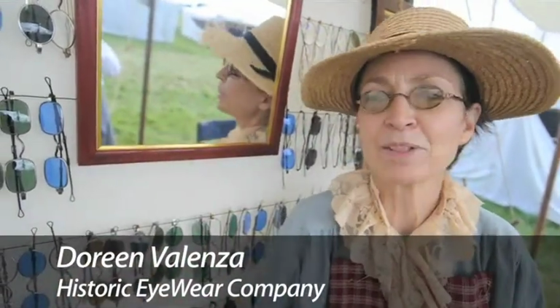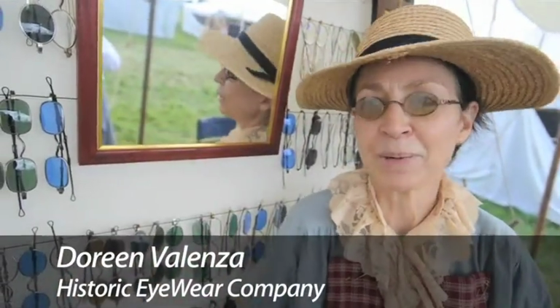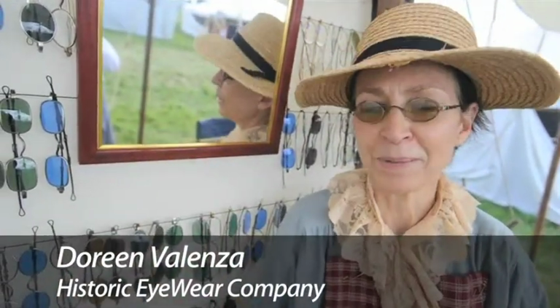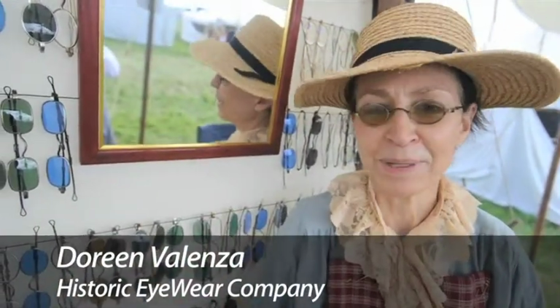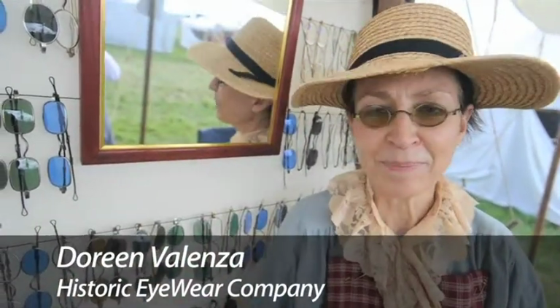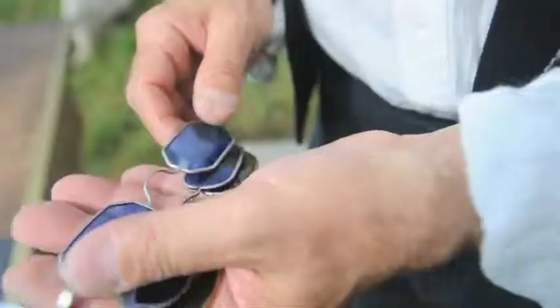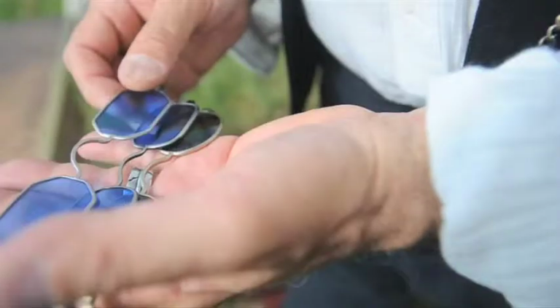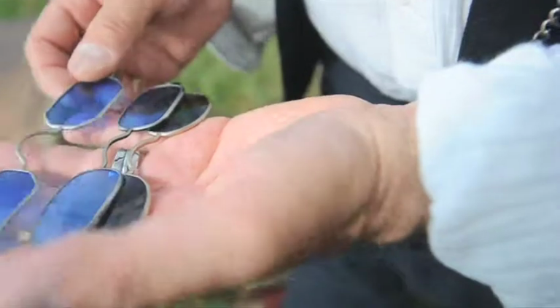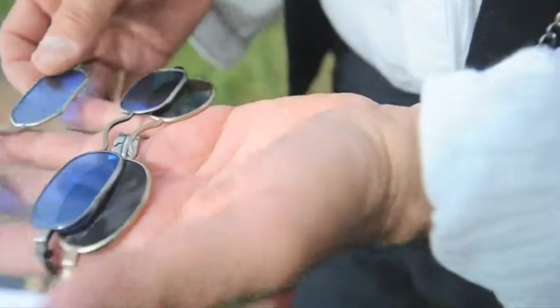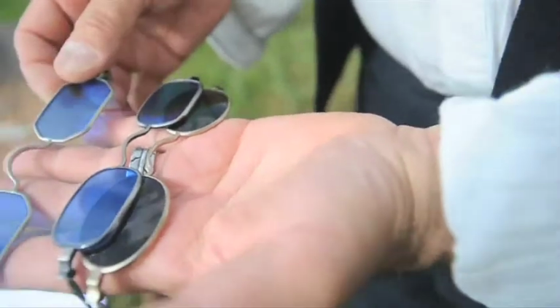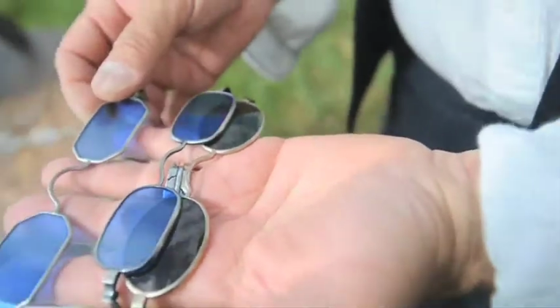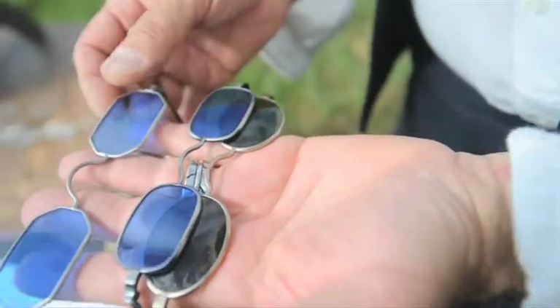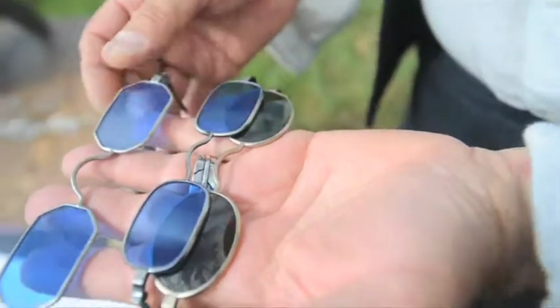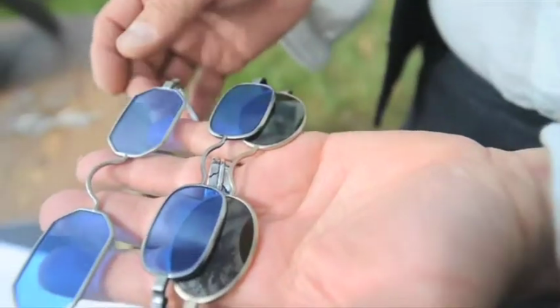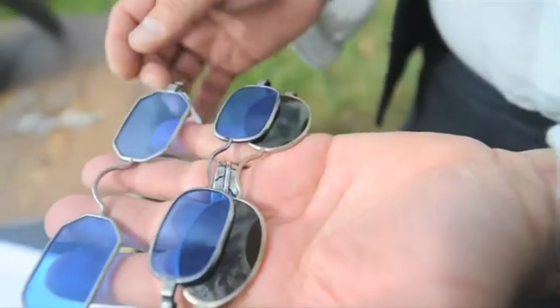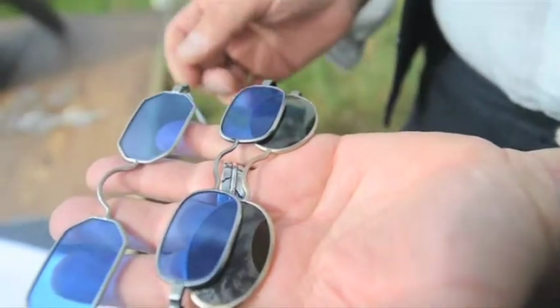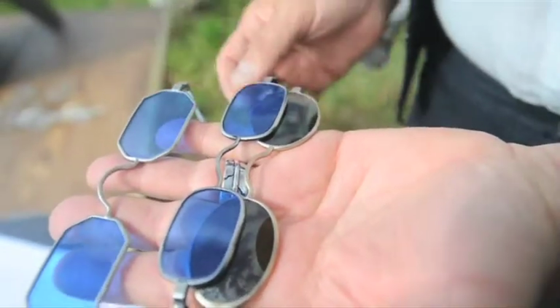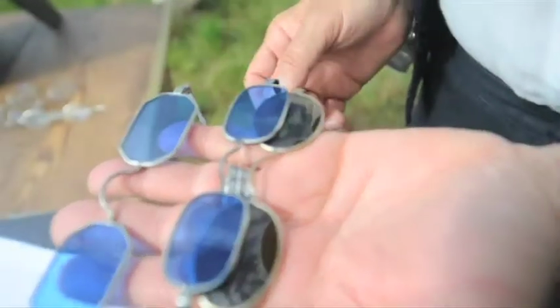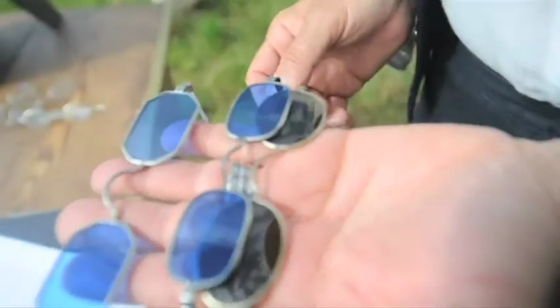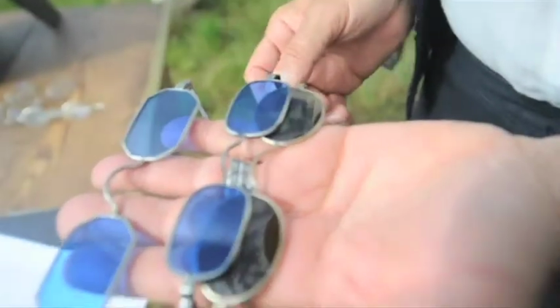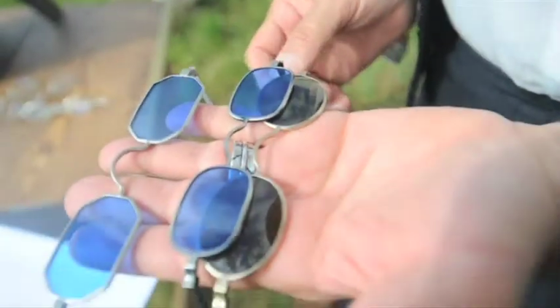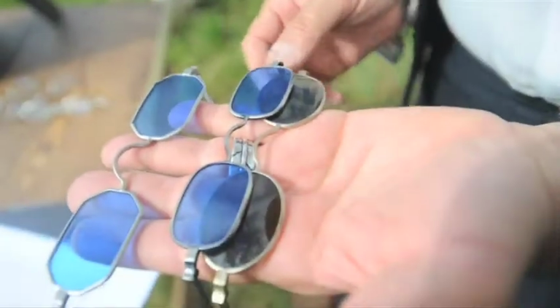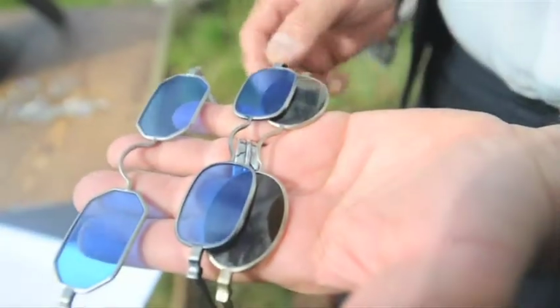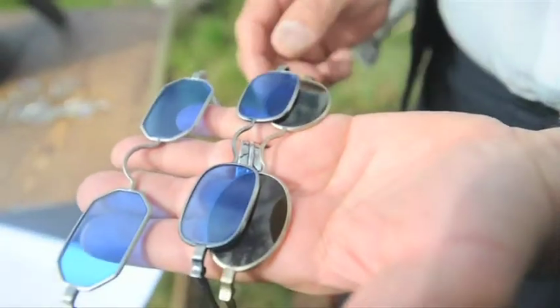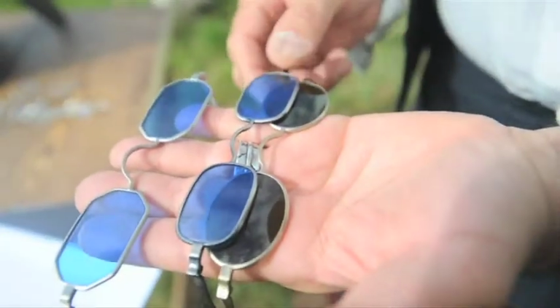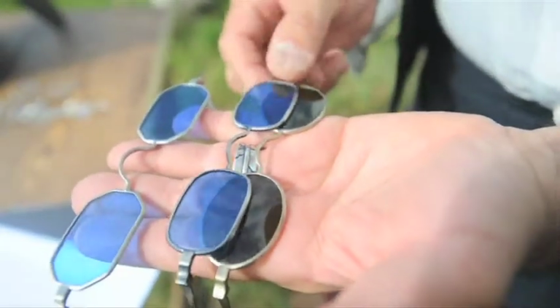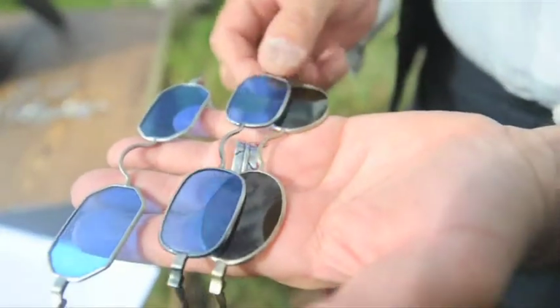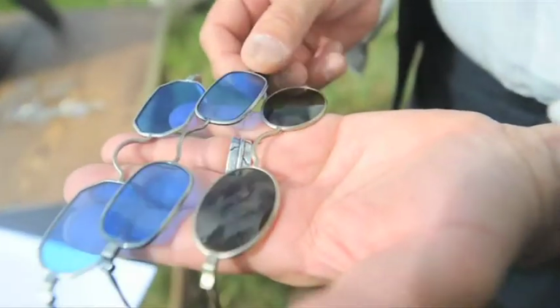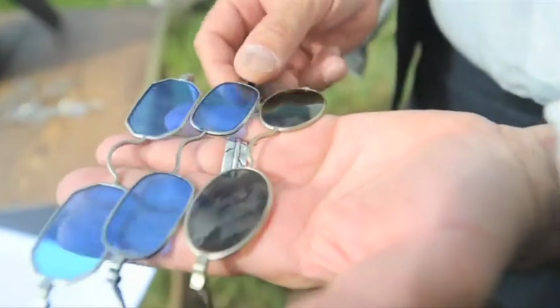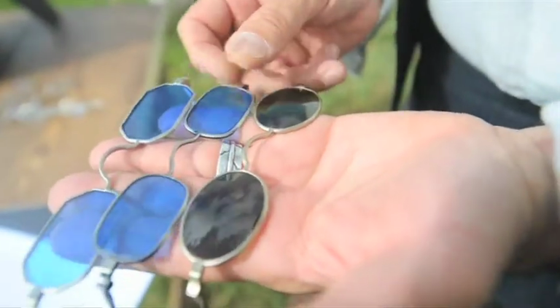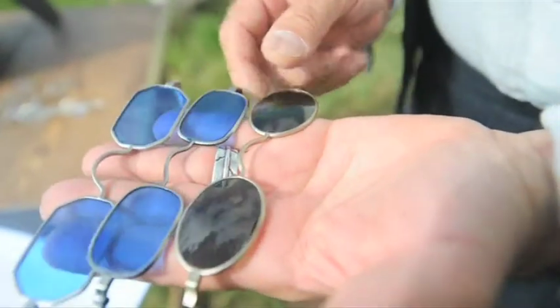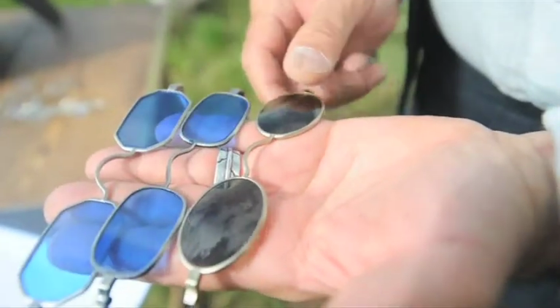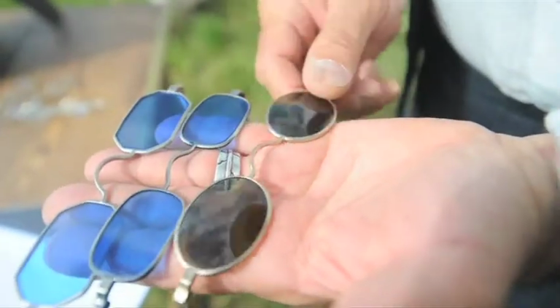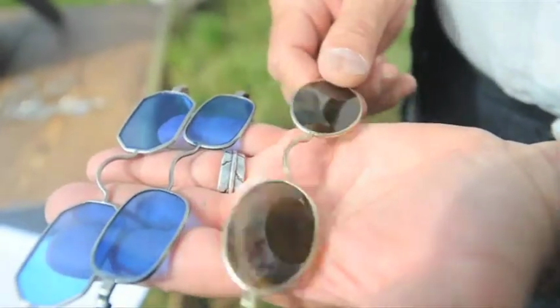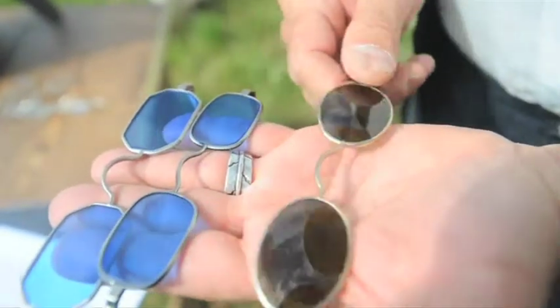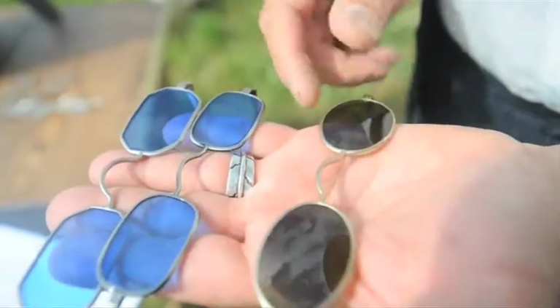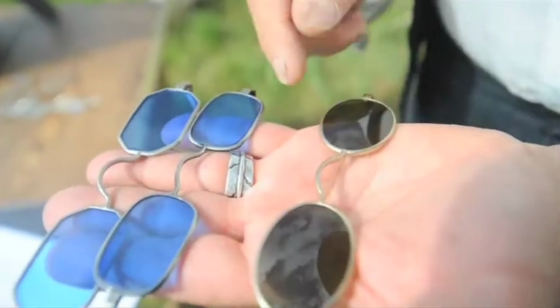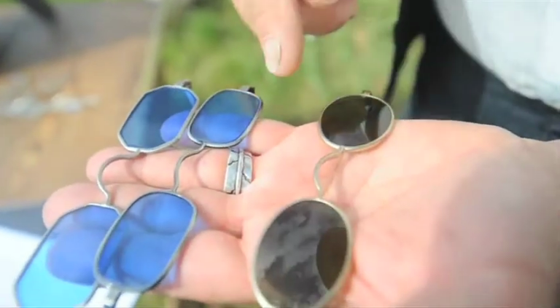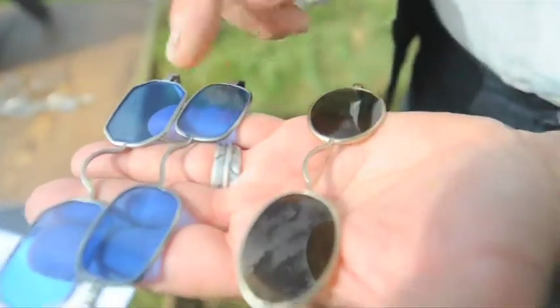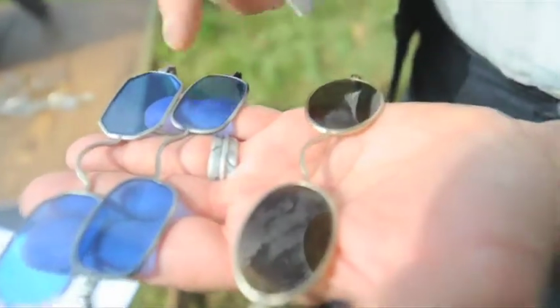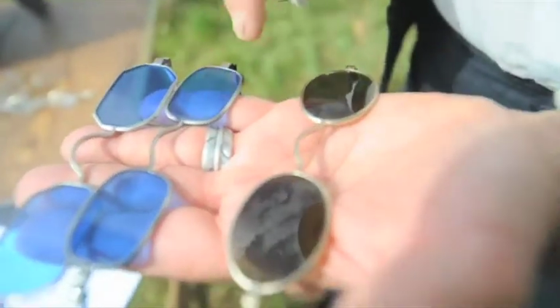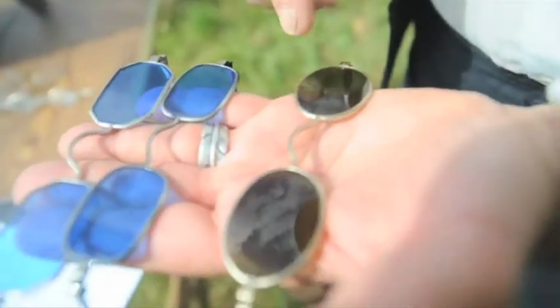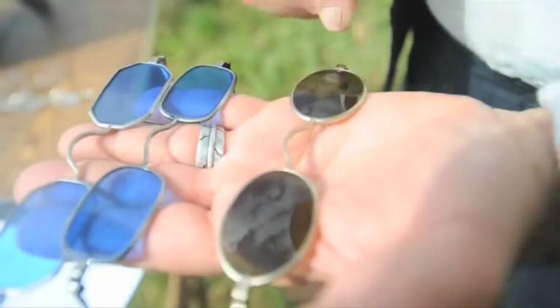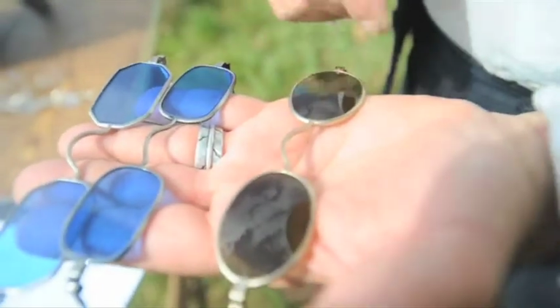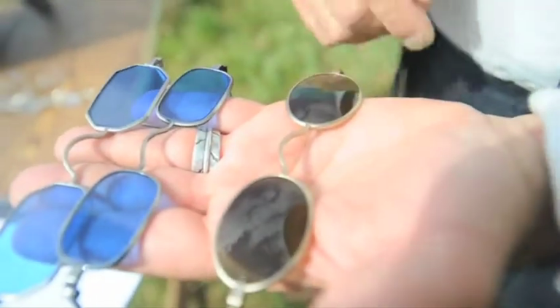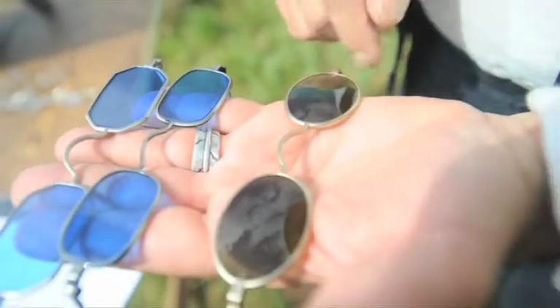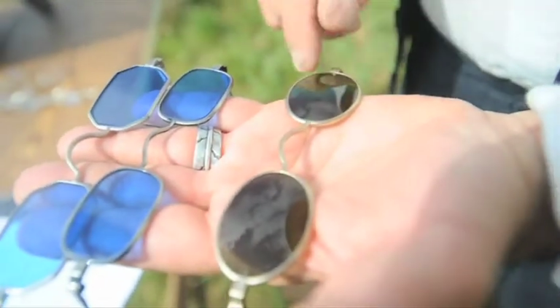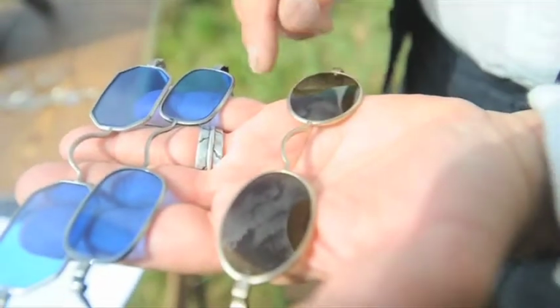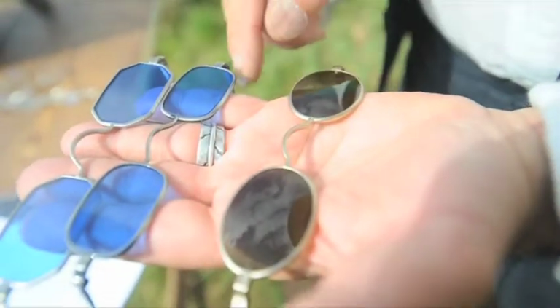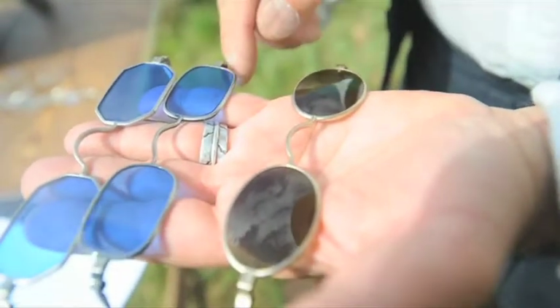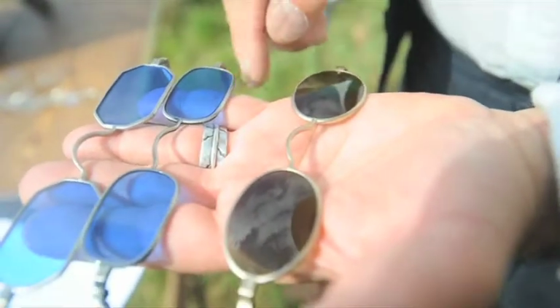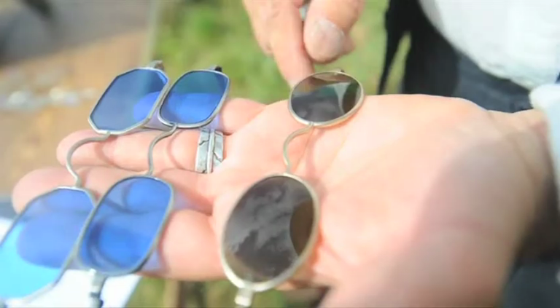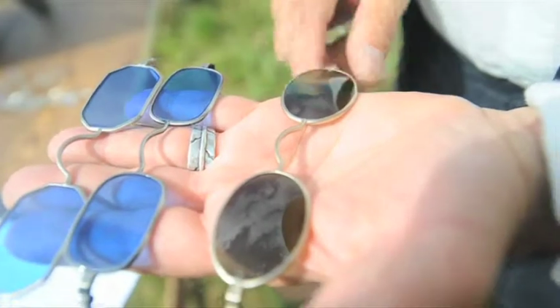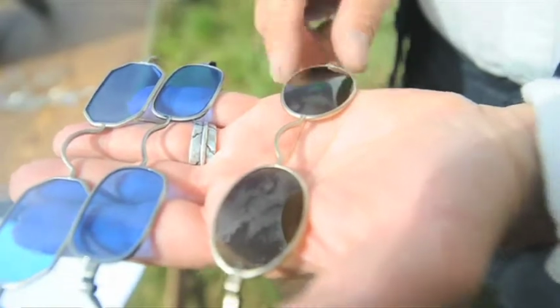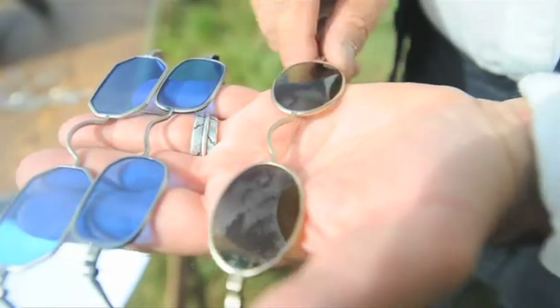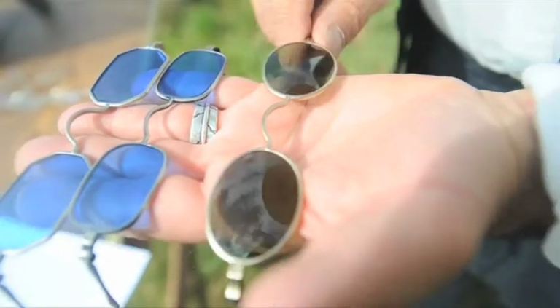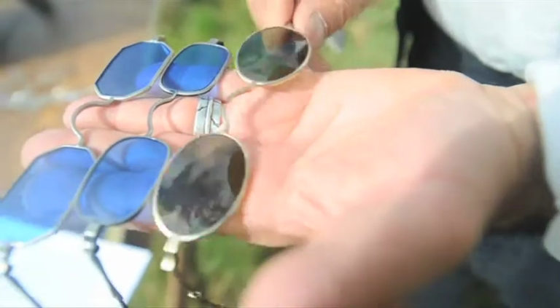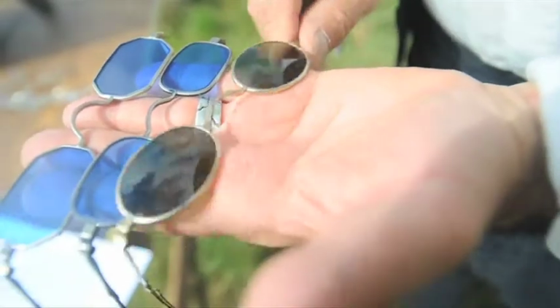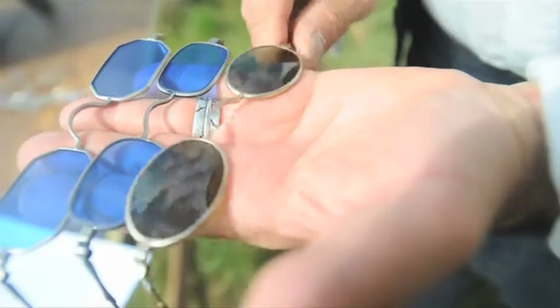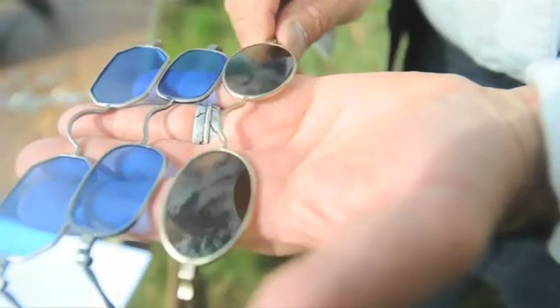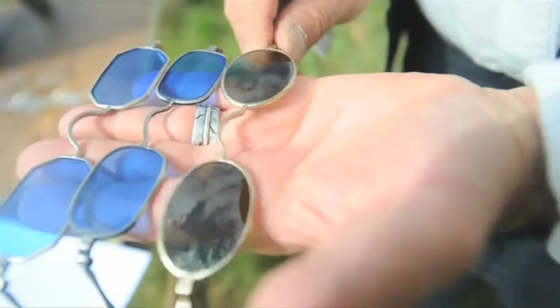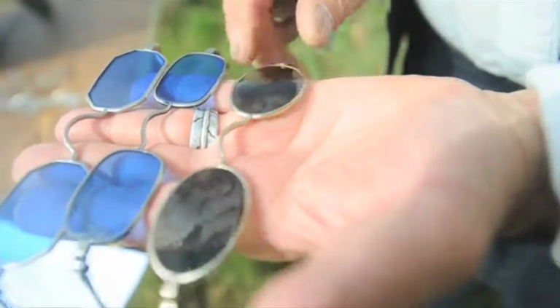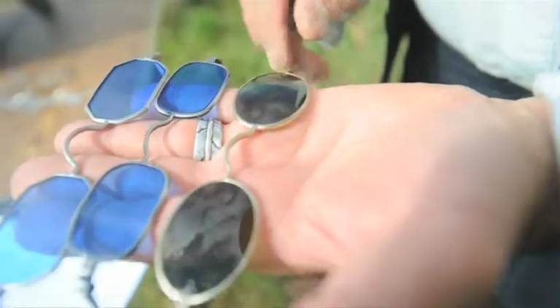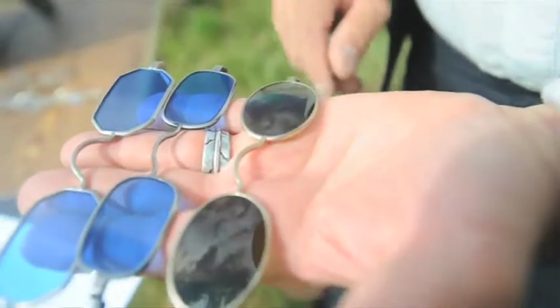So anyway, there were the octagon shape, the oblong, which is sort of a rectangle with rounded corners, and the oval.